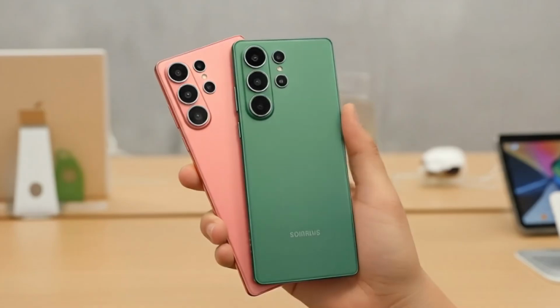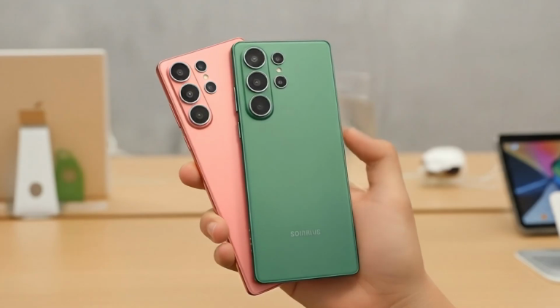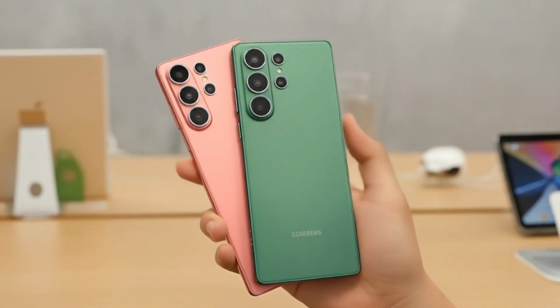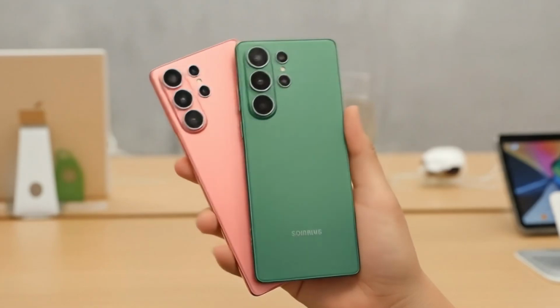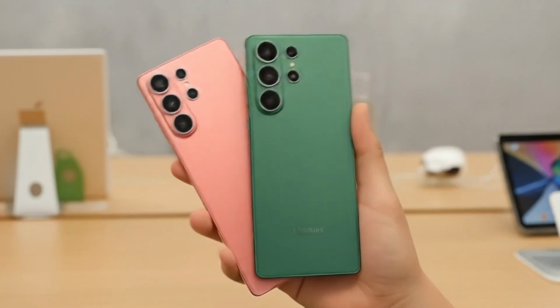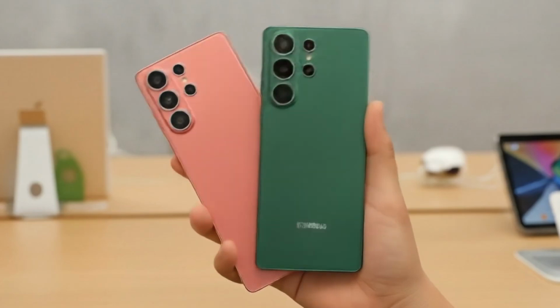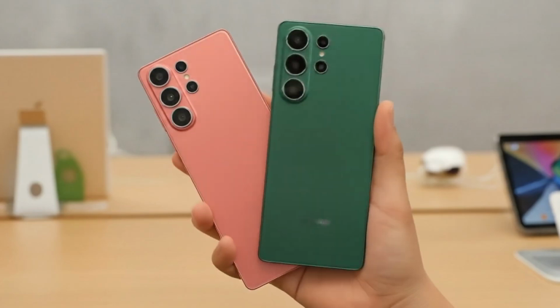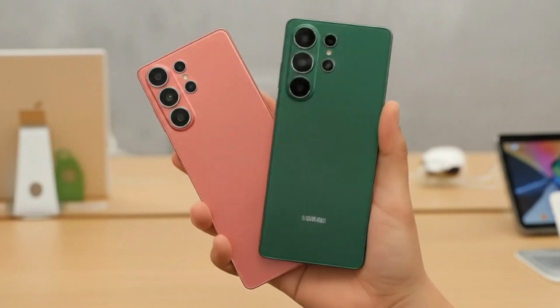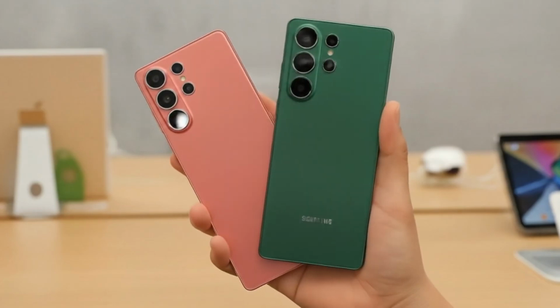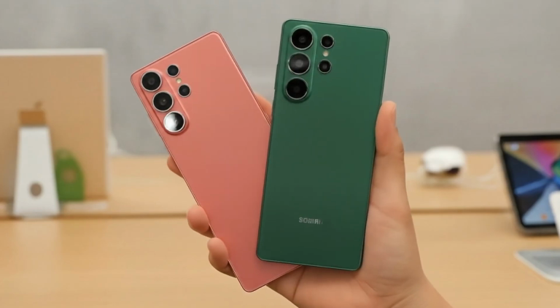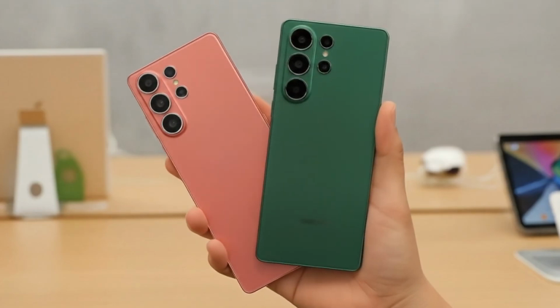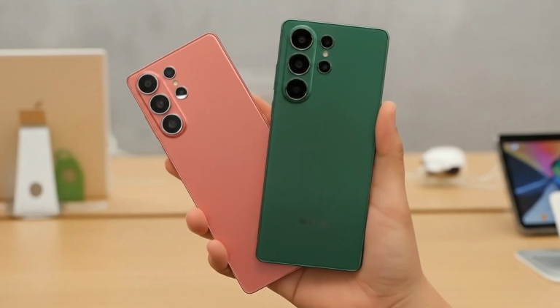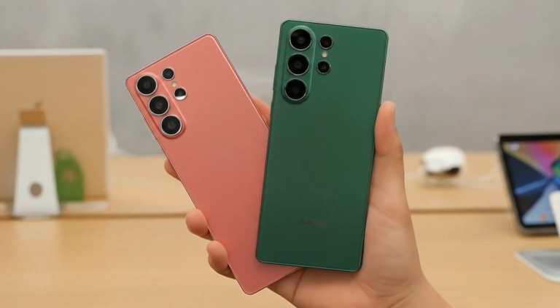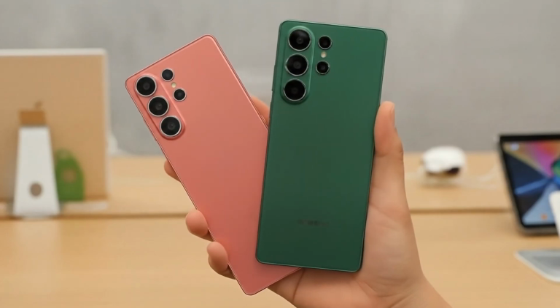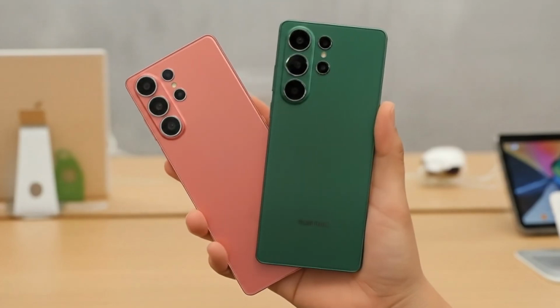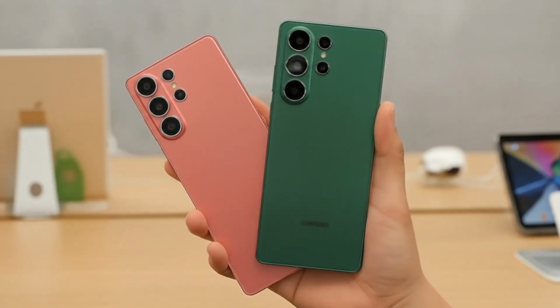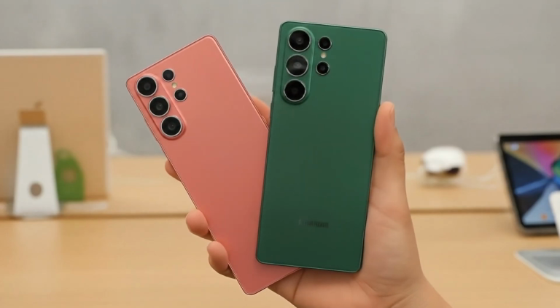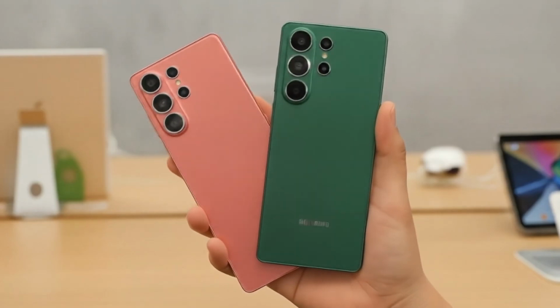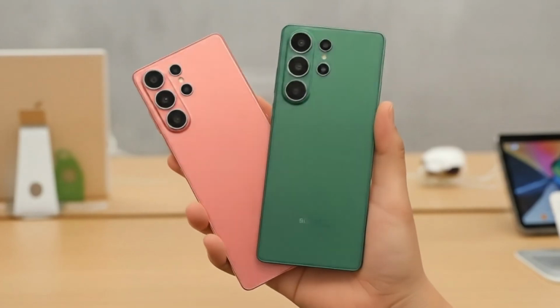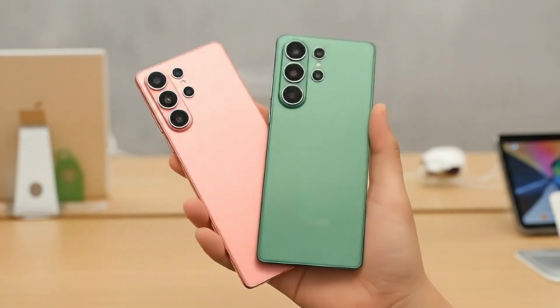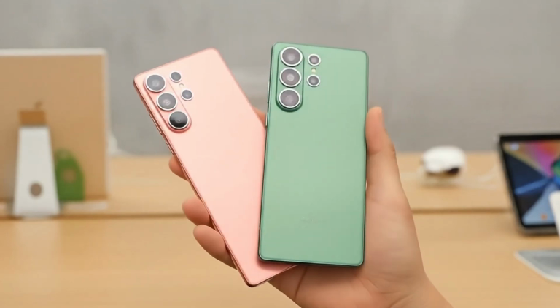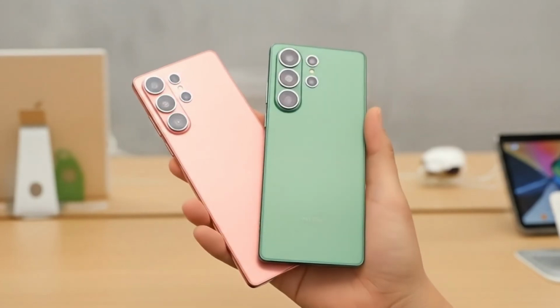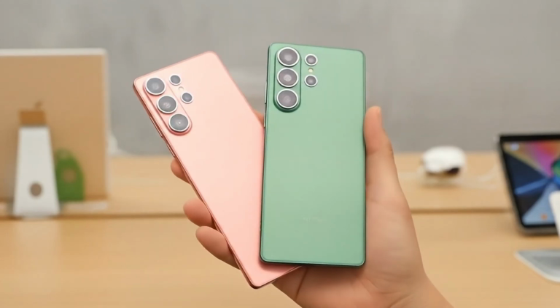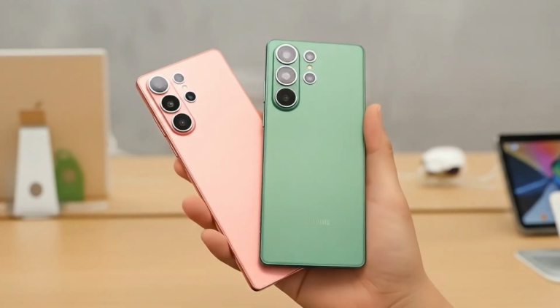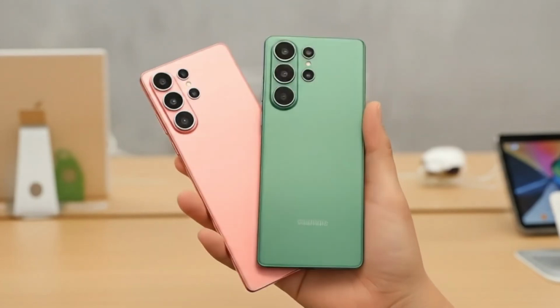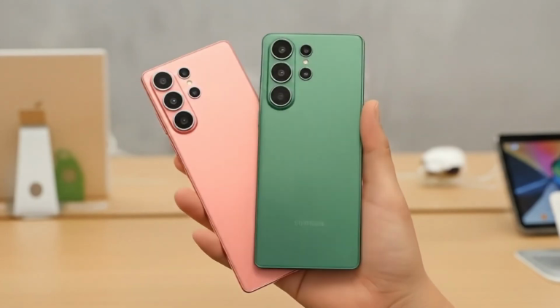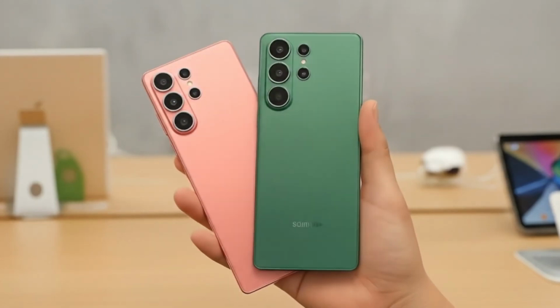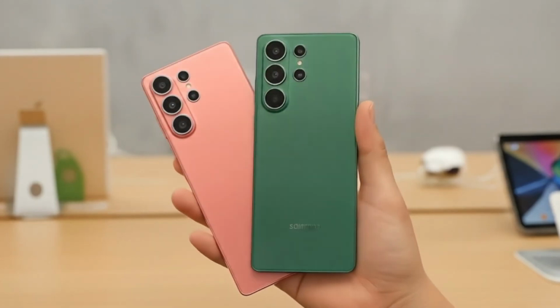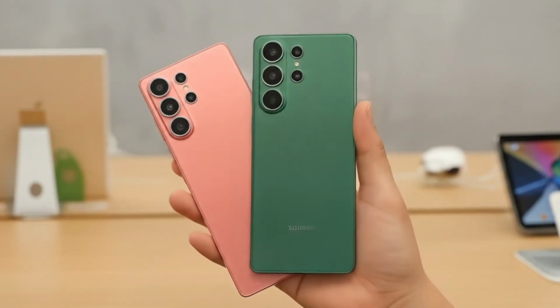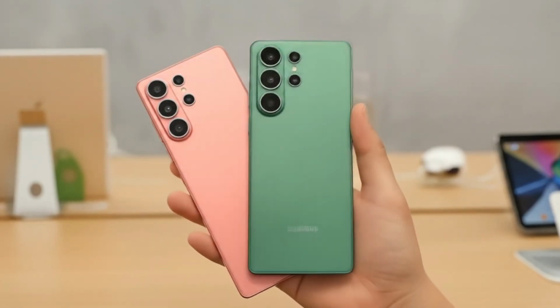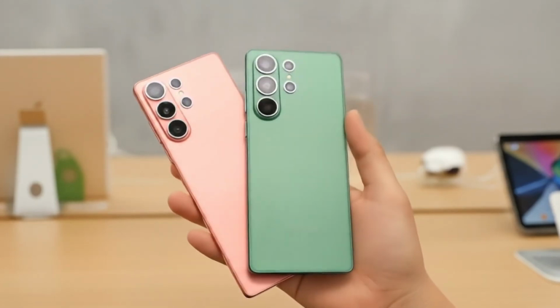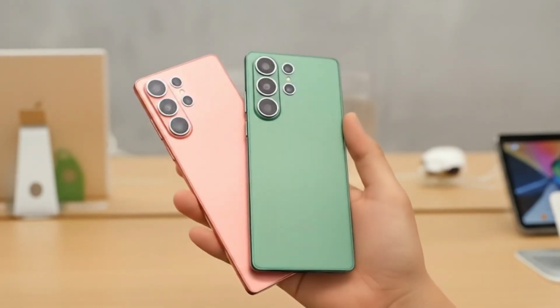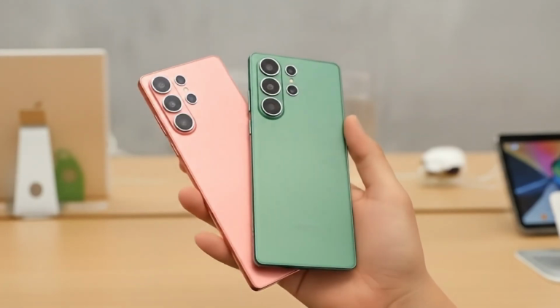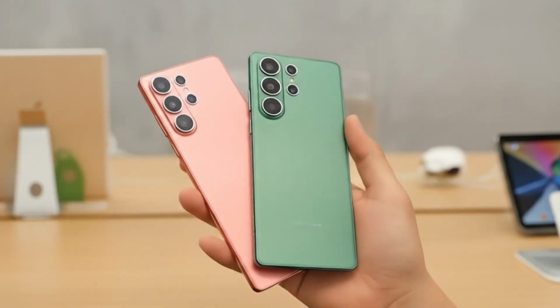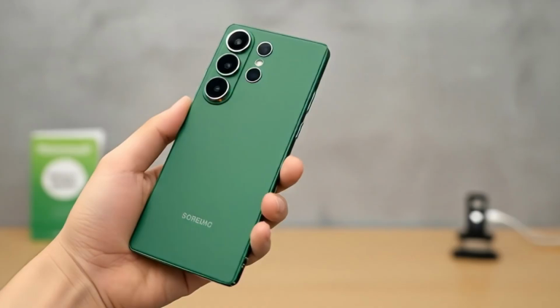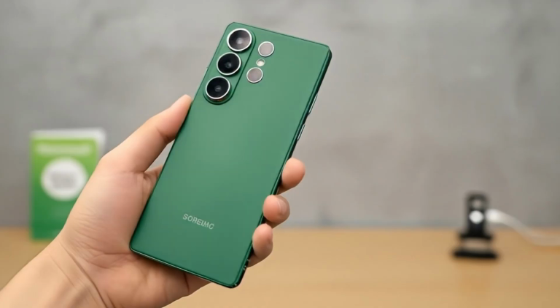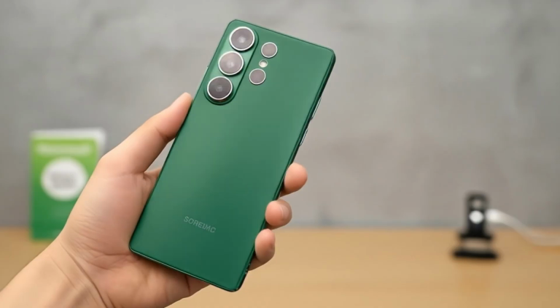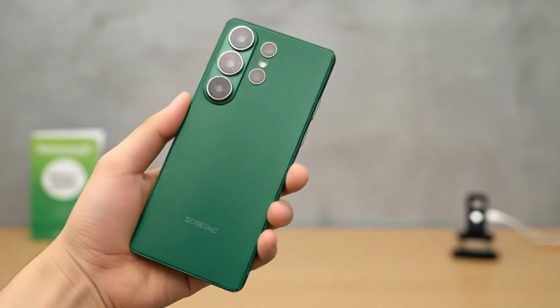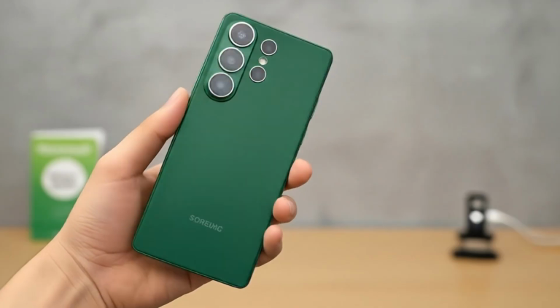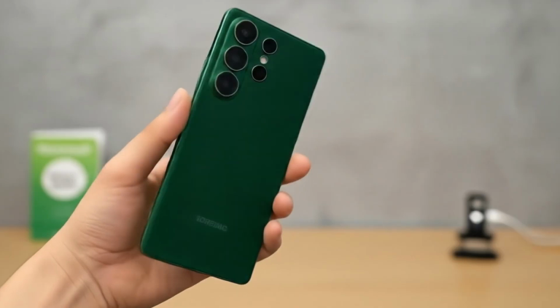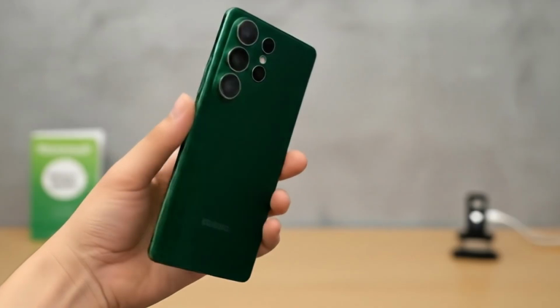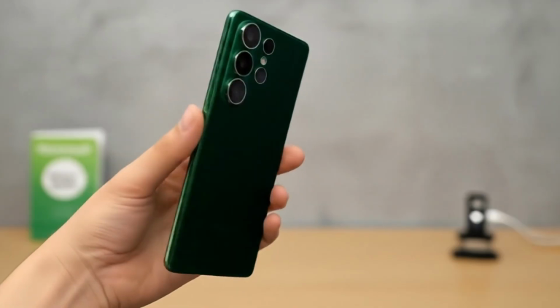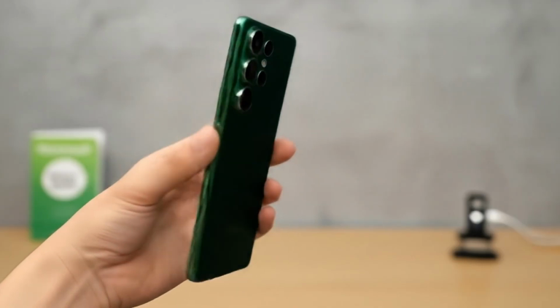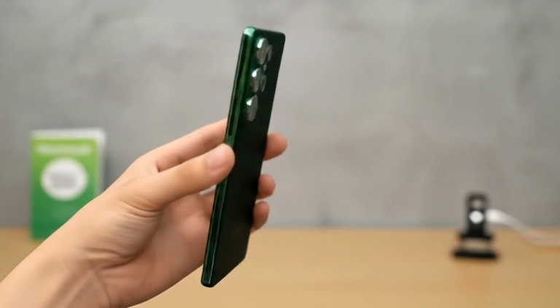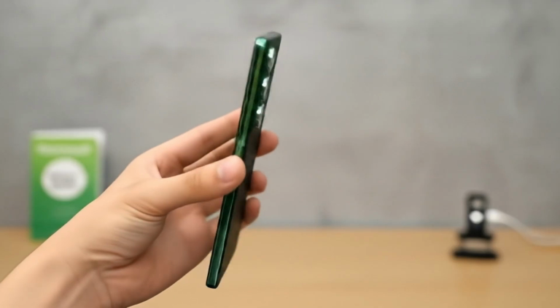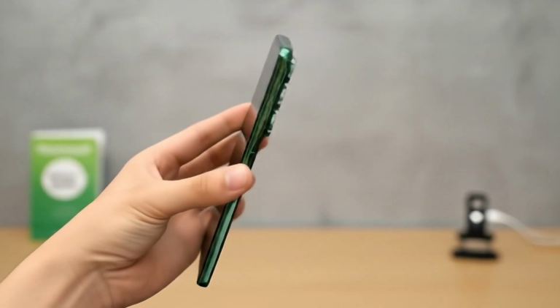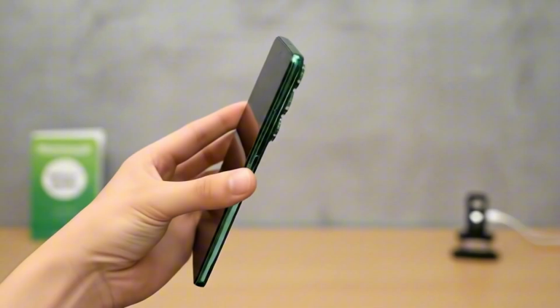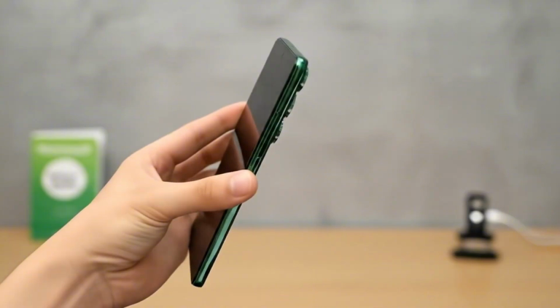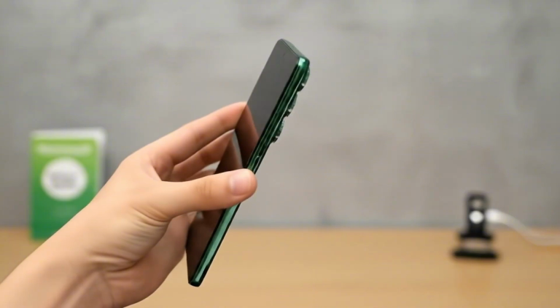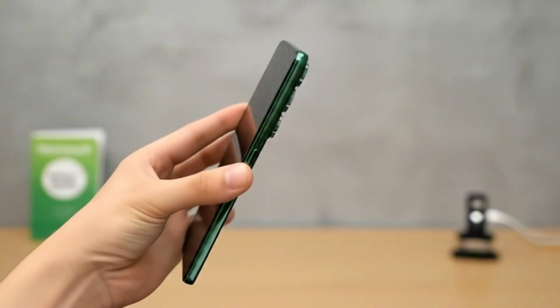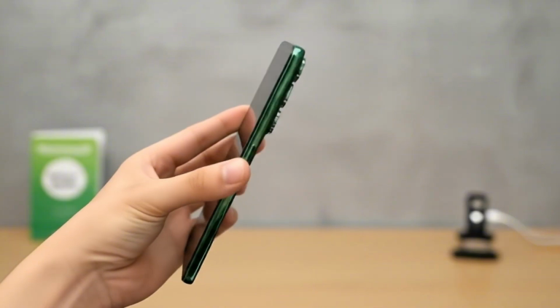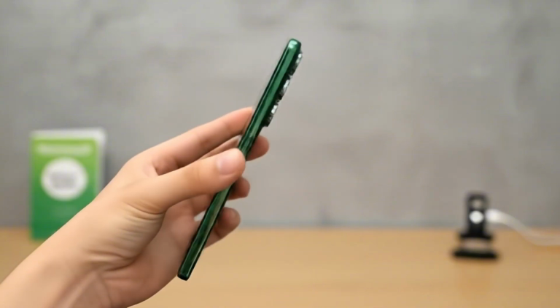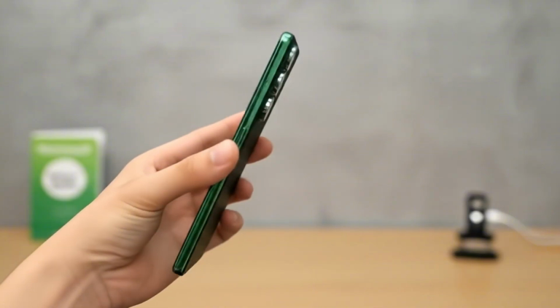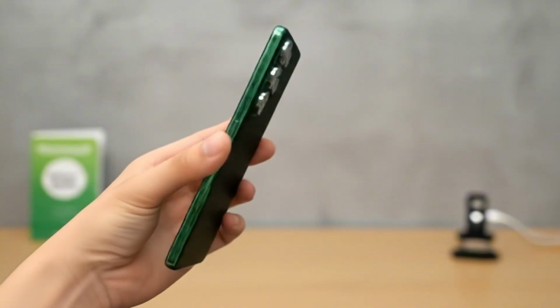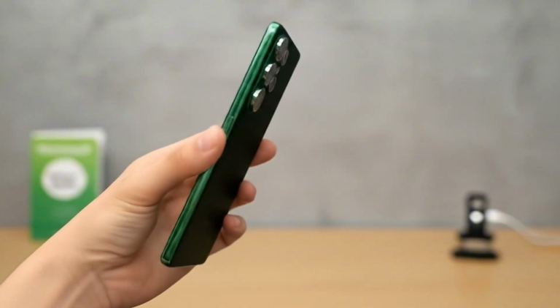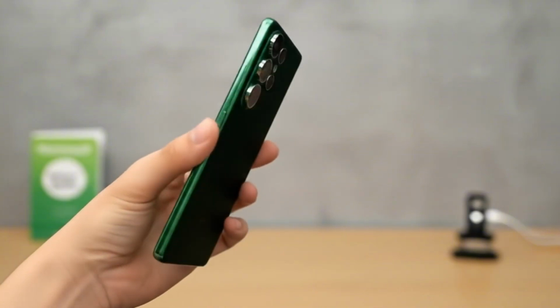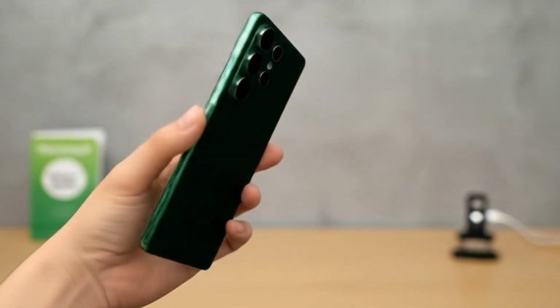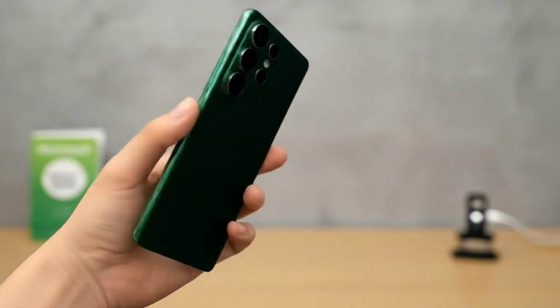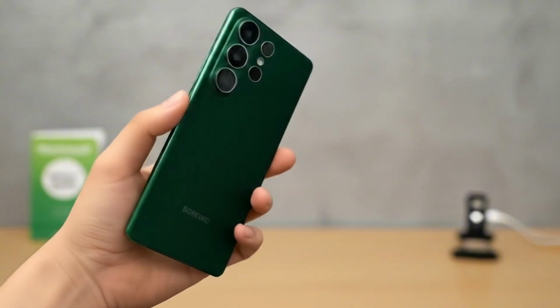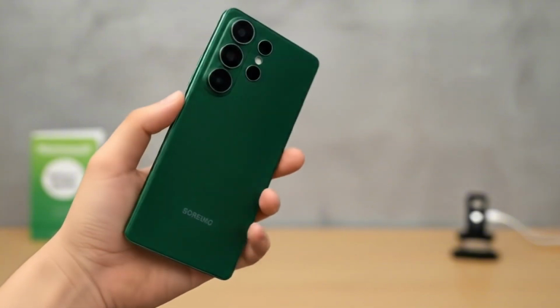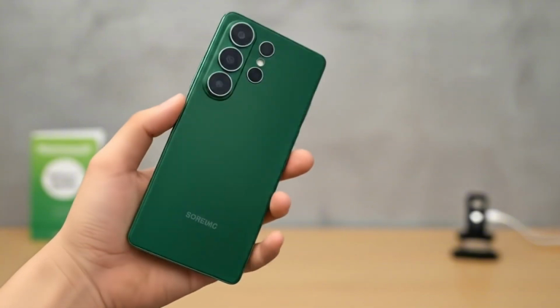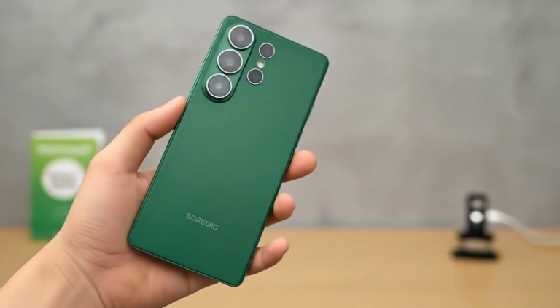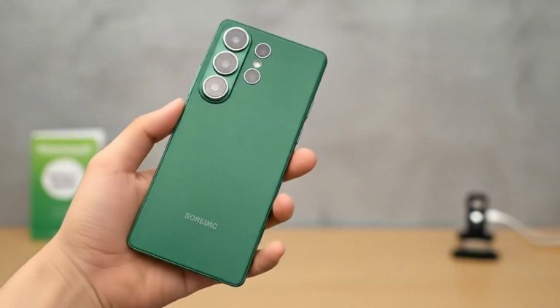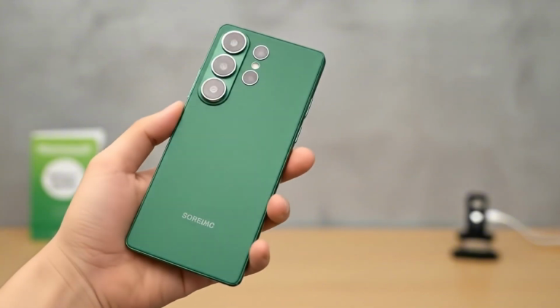If these leaks hold true, the Galaxy S26 Ultra could set a new standard — faster, cooler, sharper, and smarter than anything Samsung has built before.